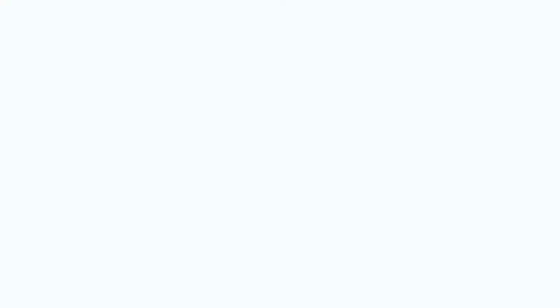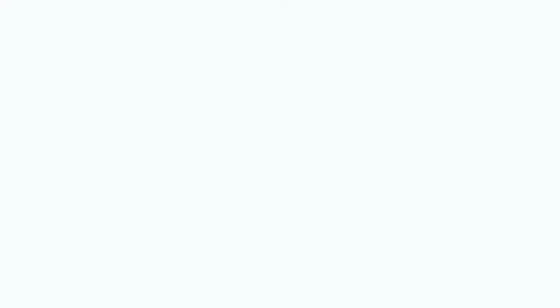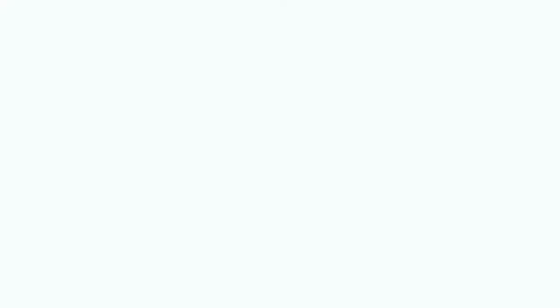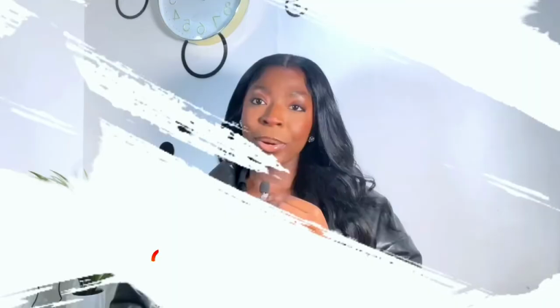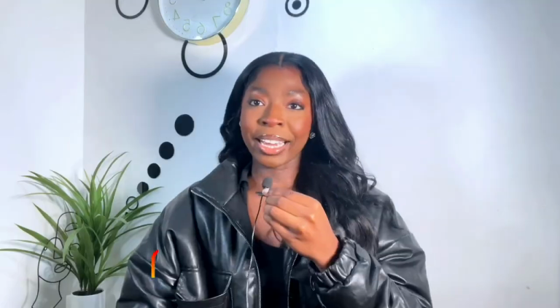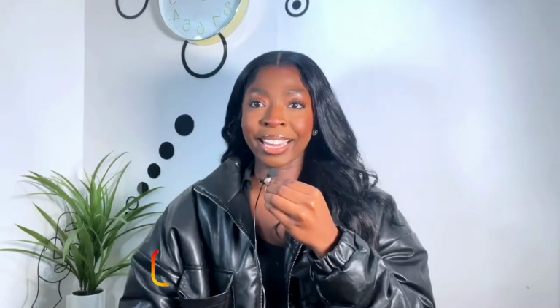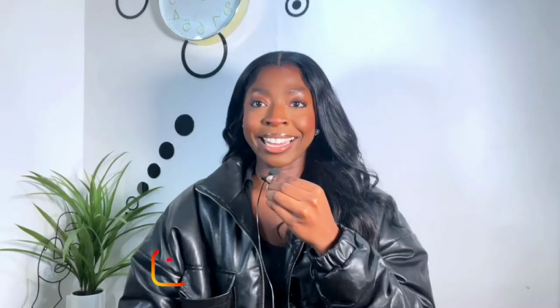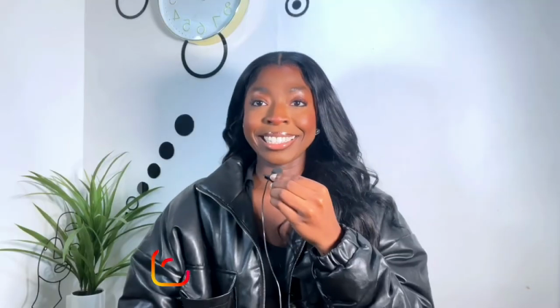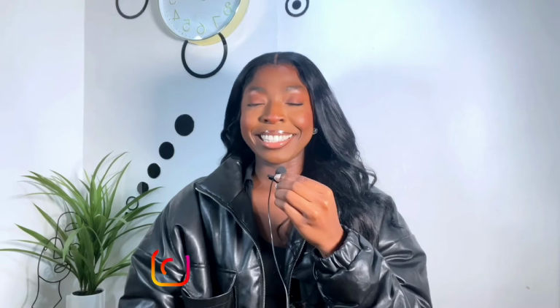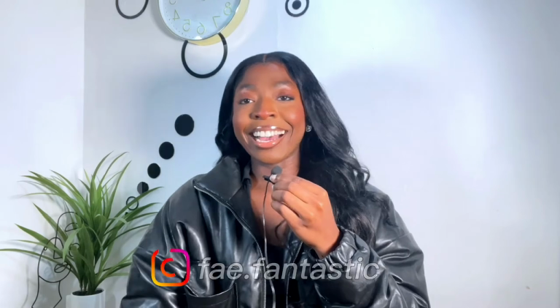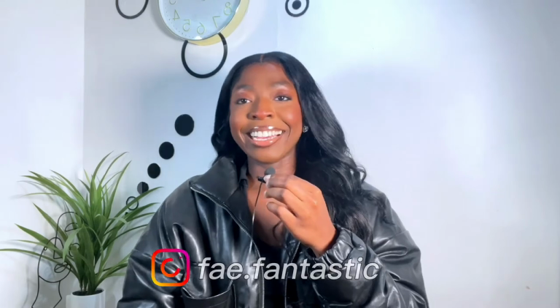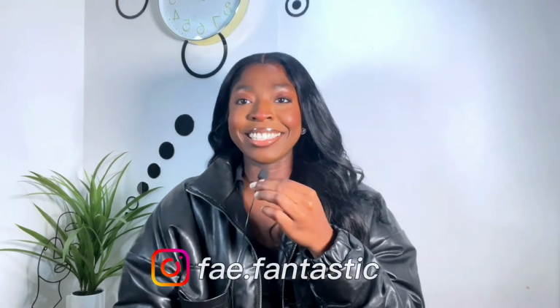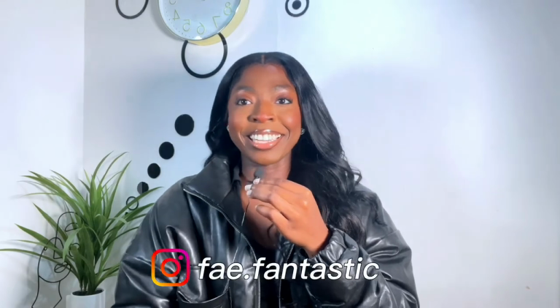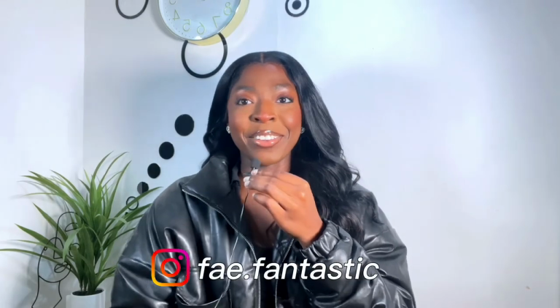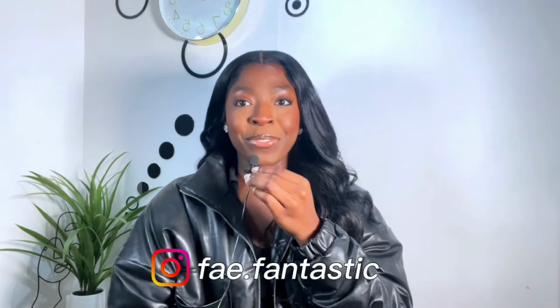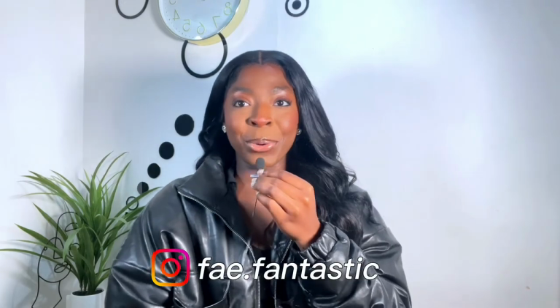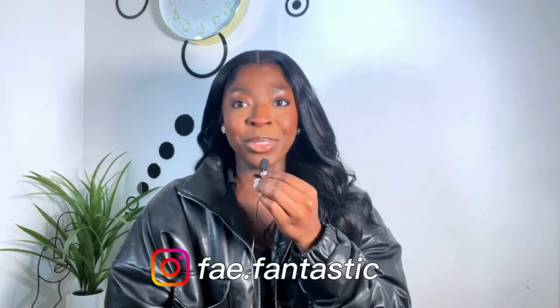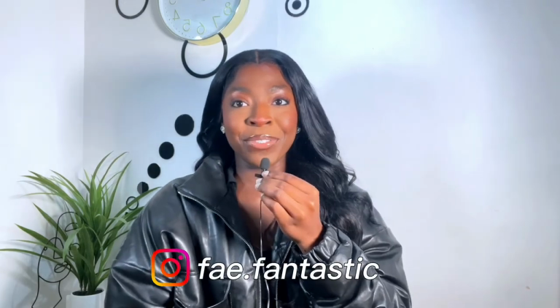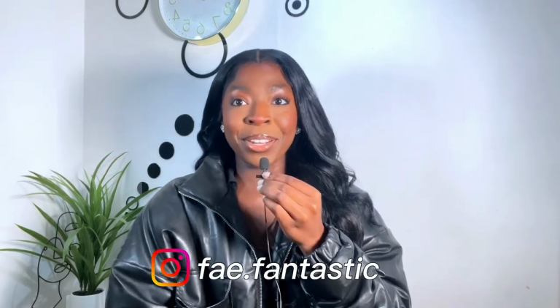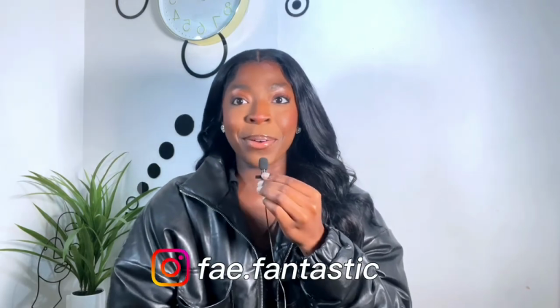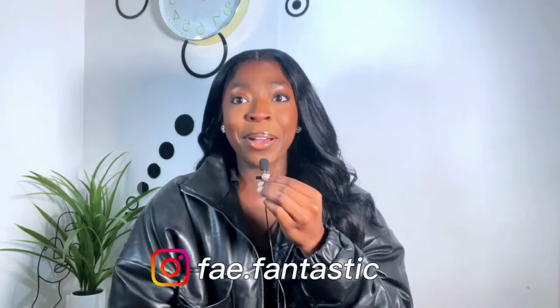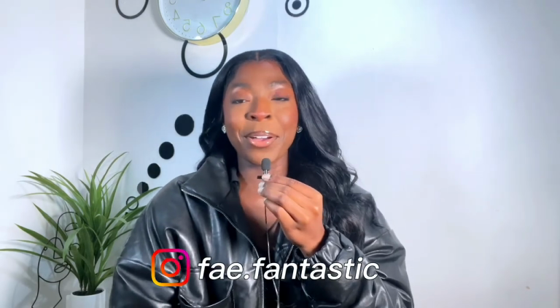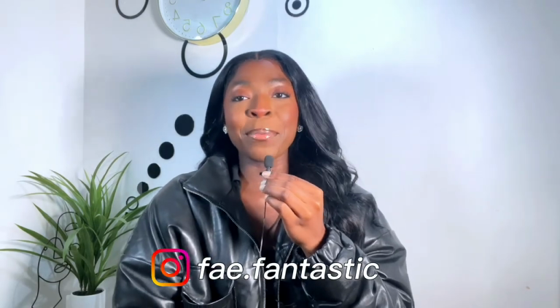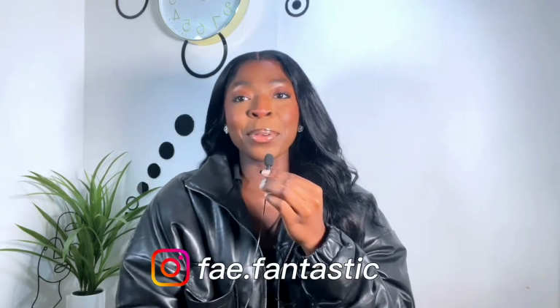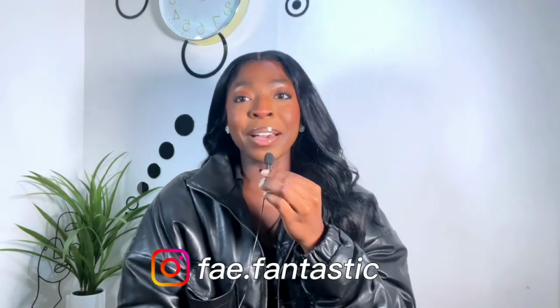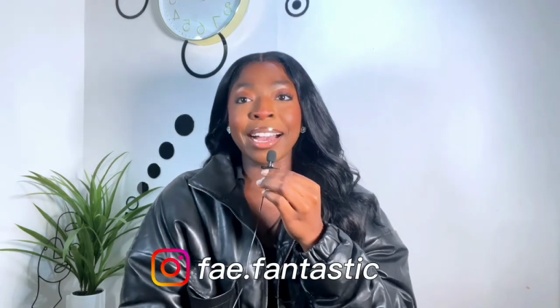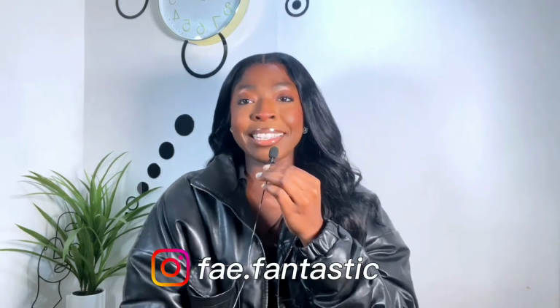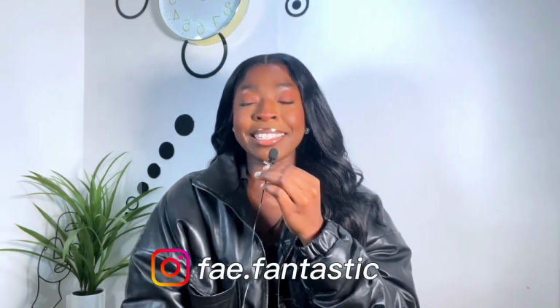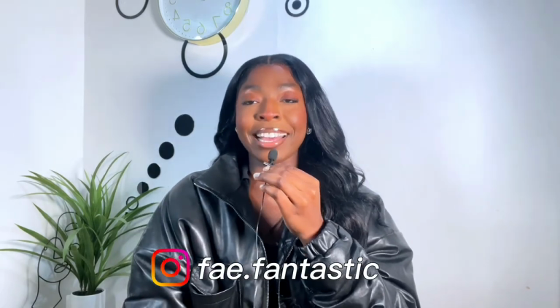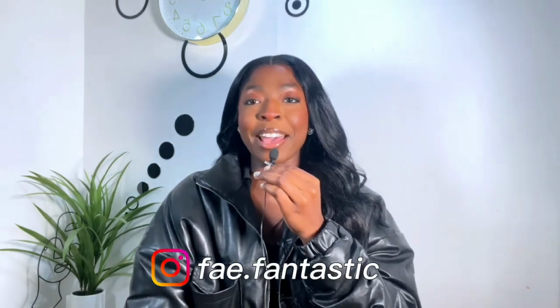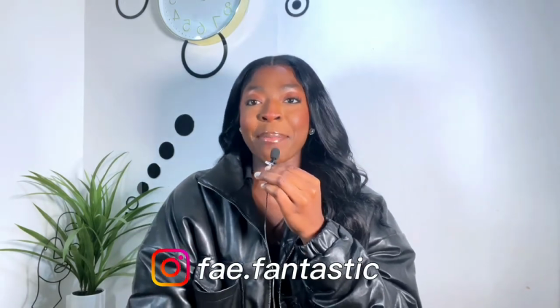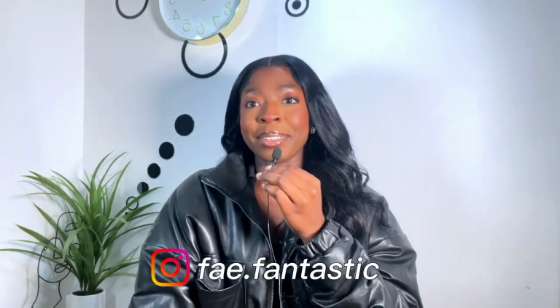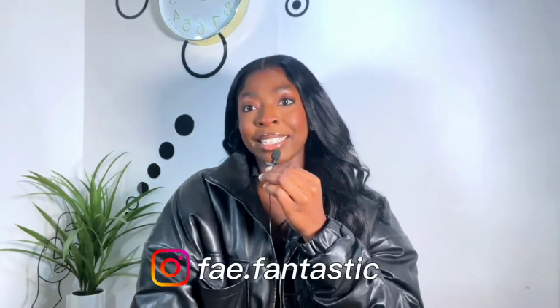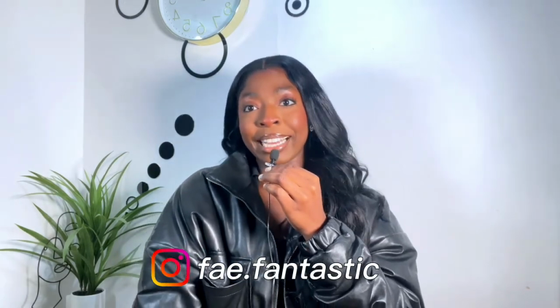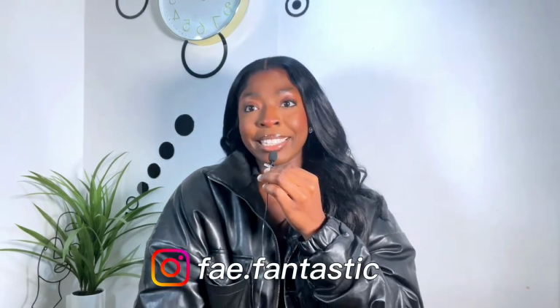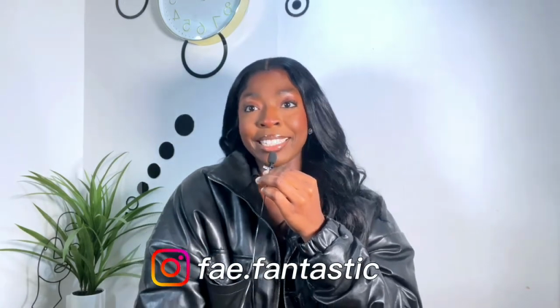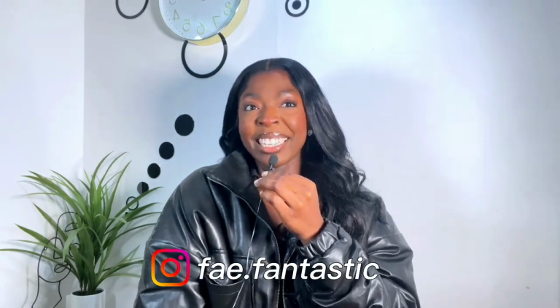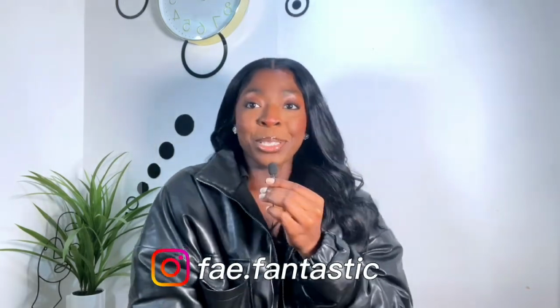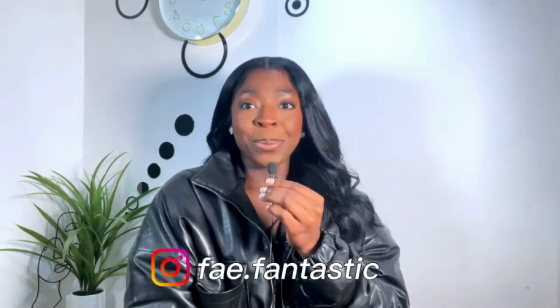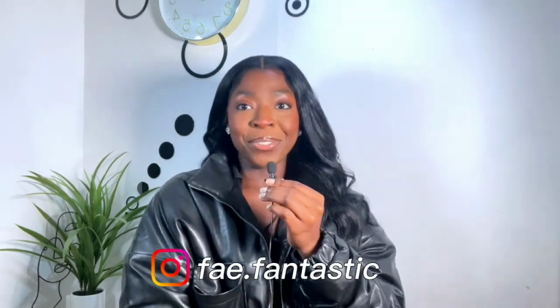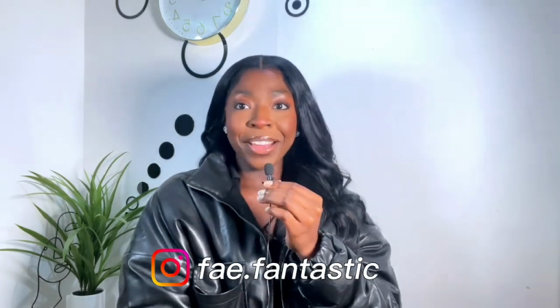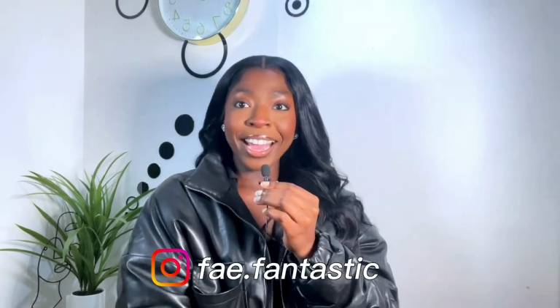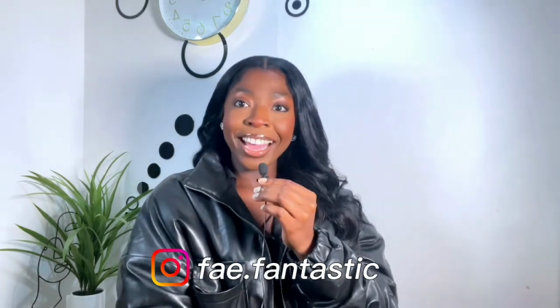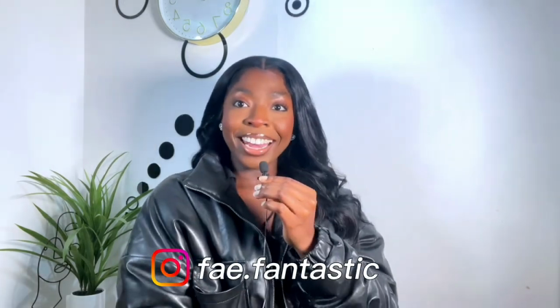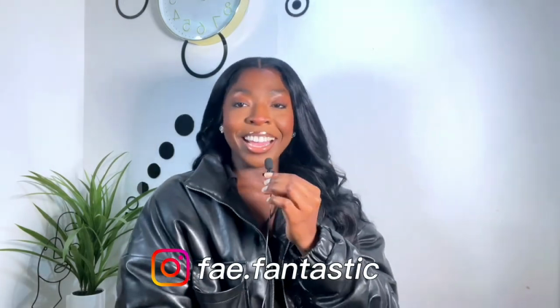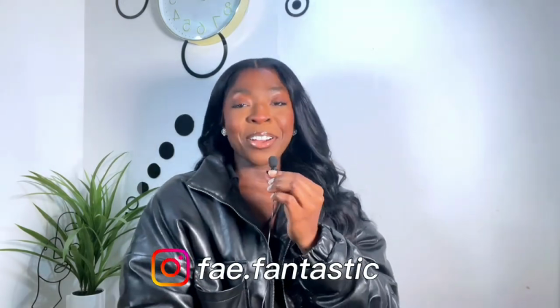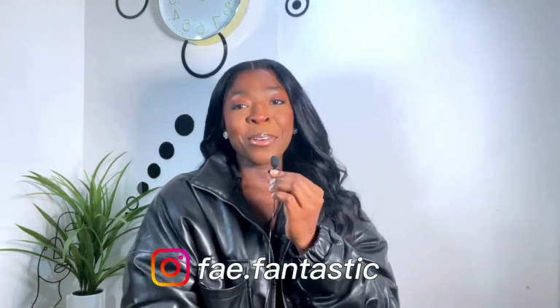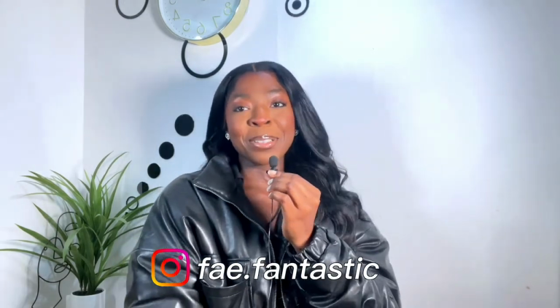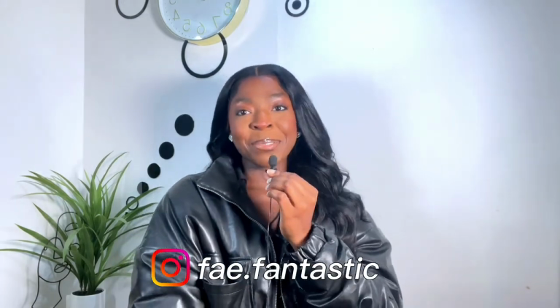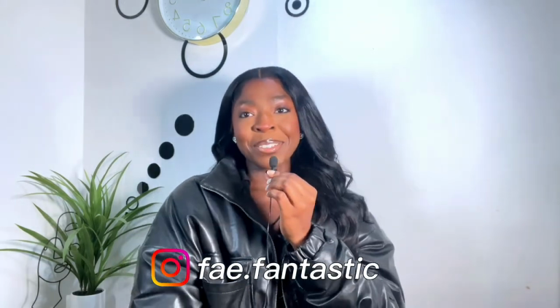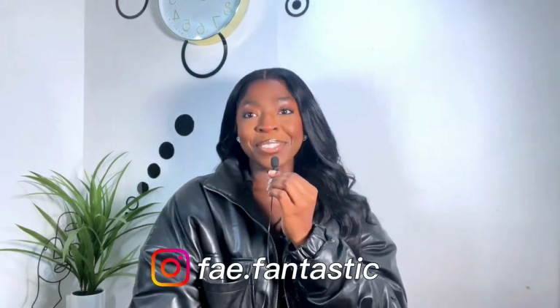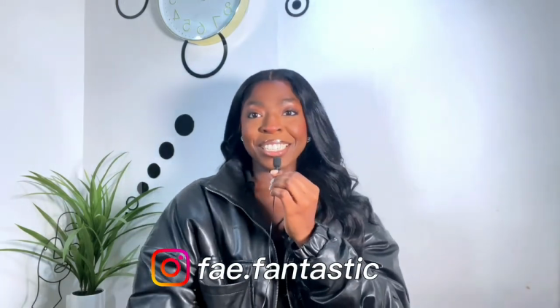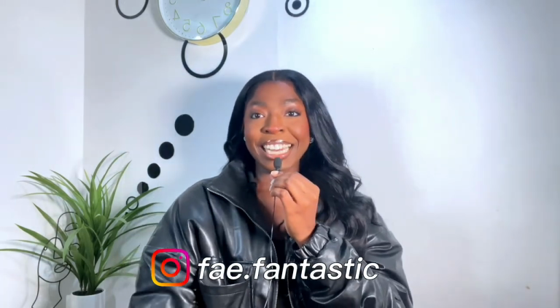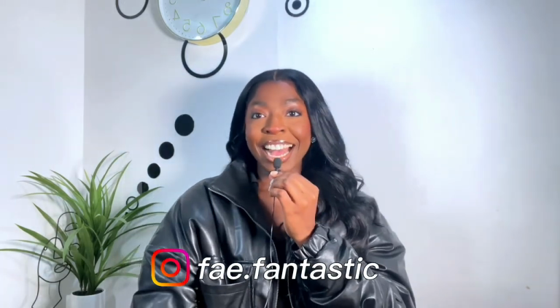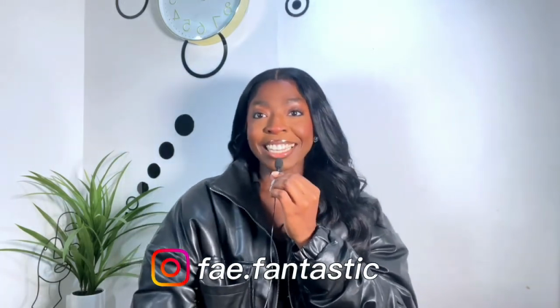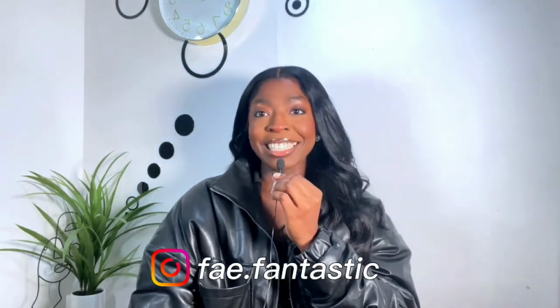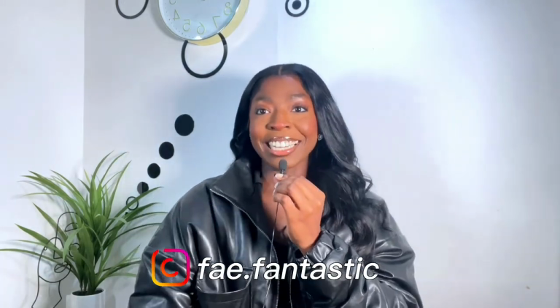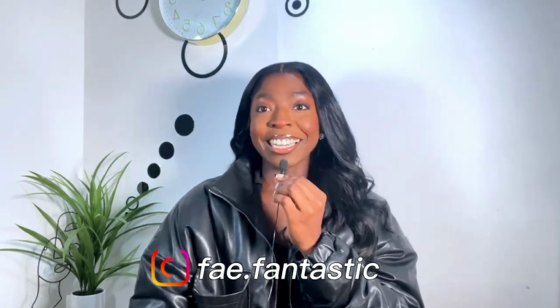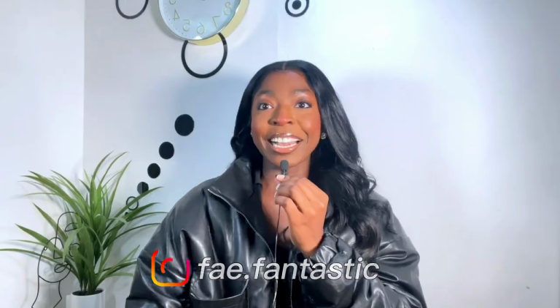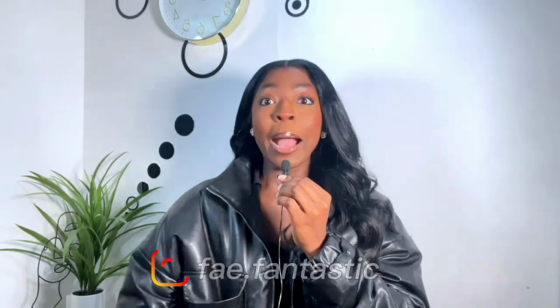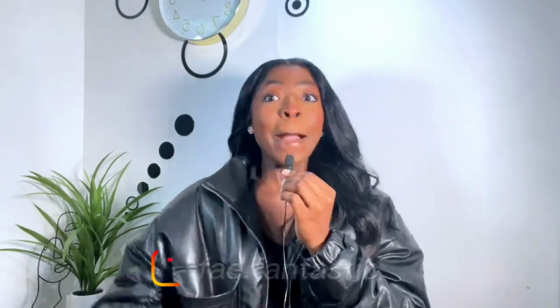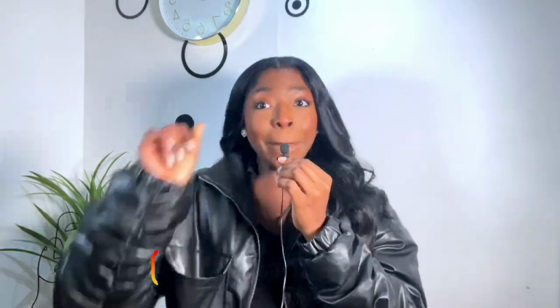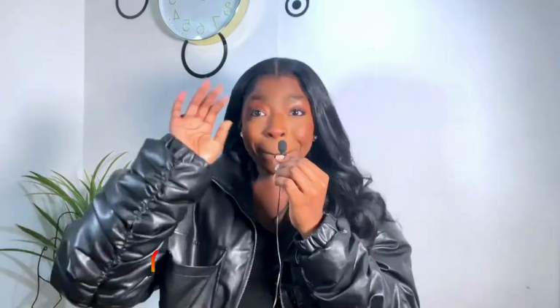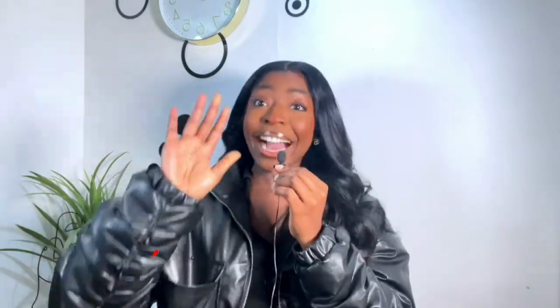Okay guys, that is it for the video. I hope you guys liked it — it's been Fae, and I hope it's been fantastic. Bye!